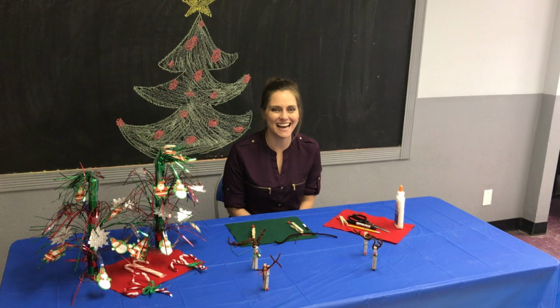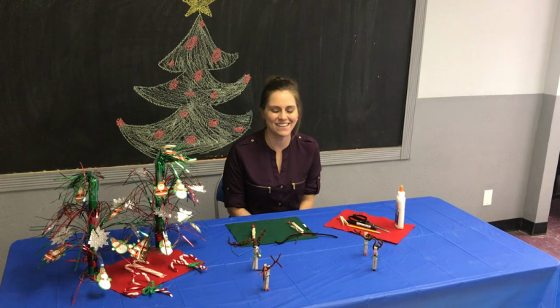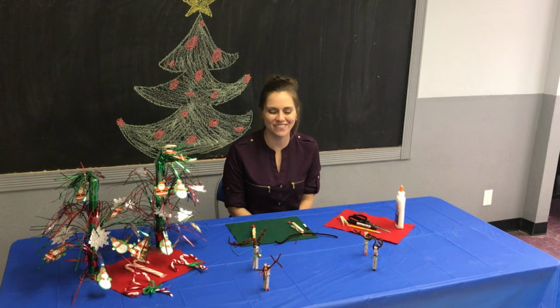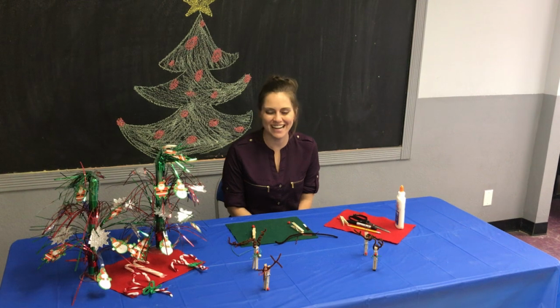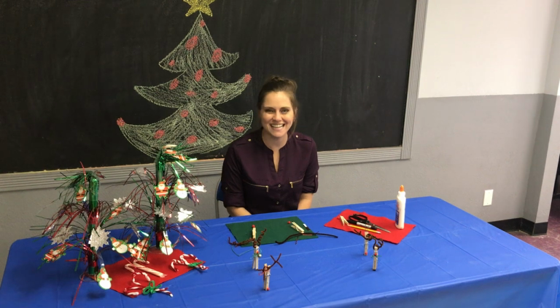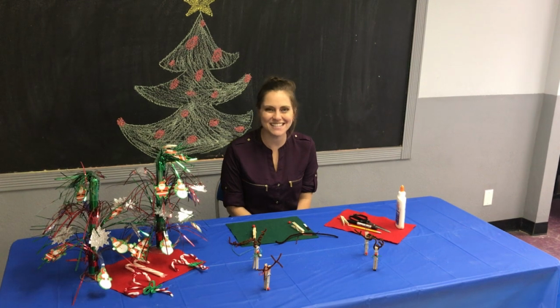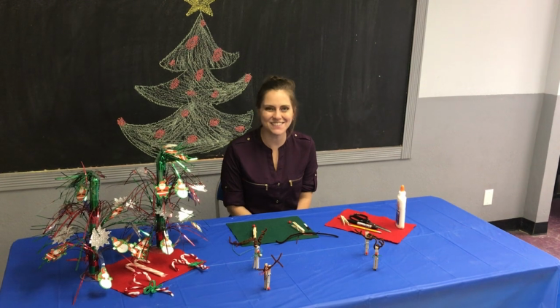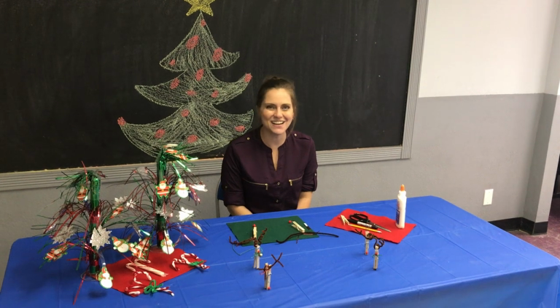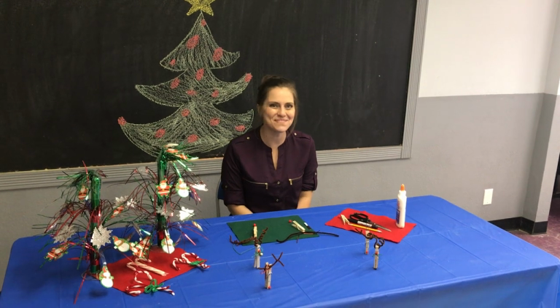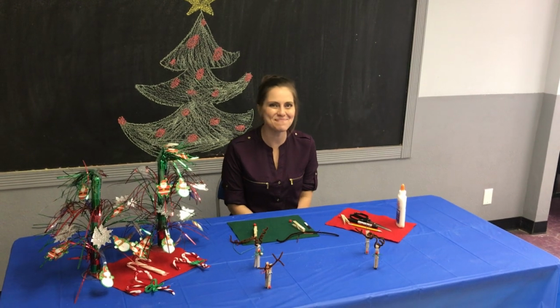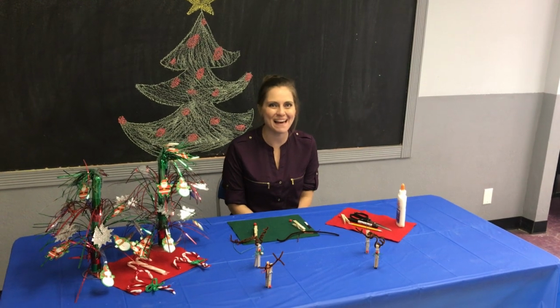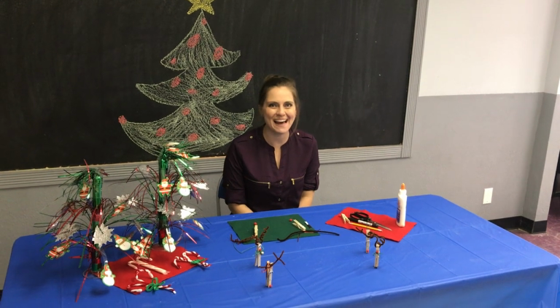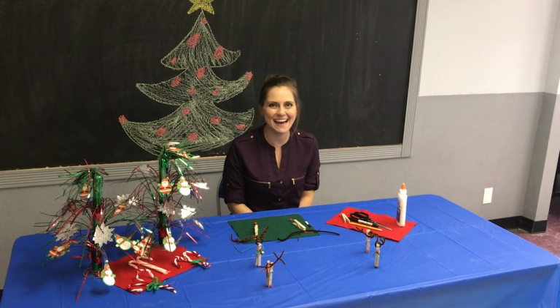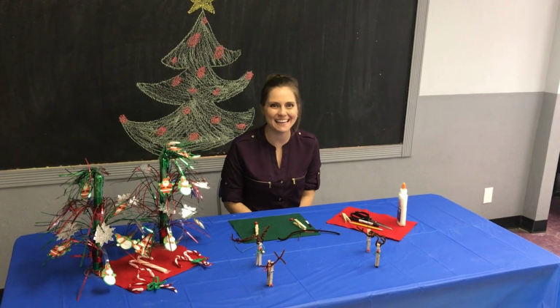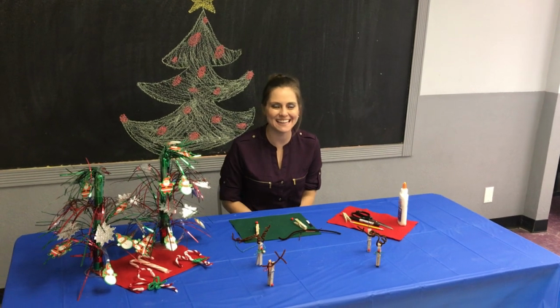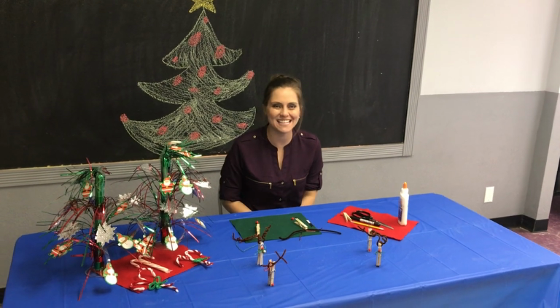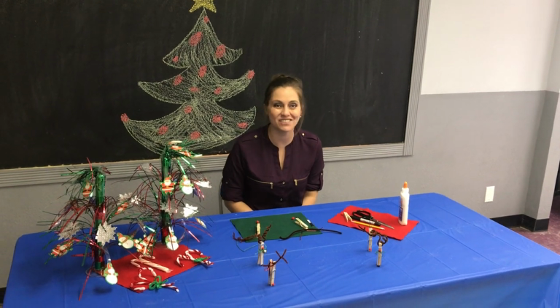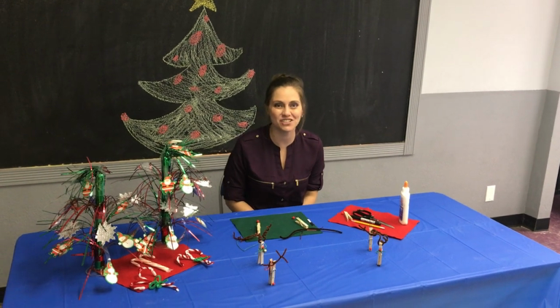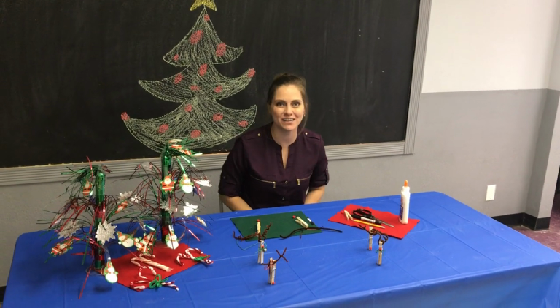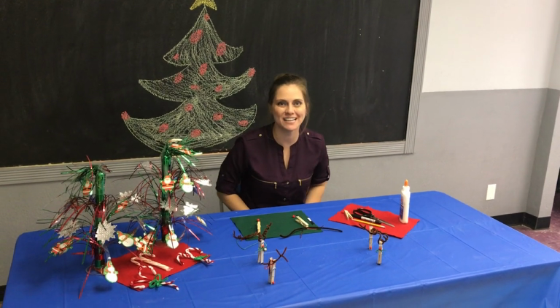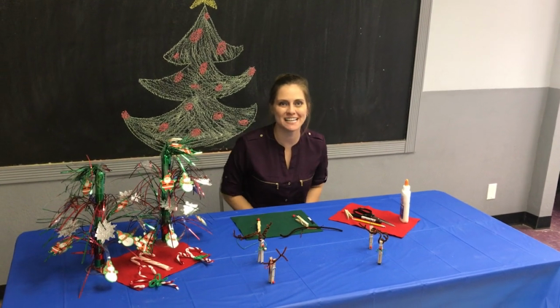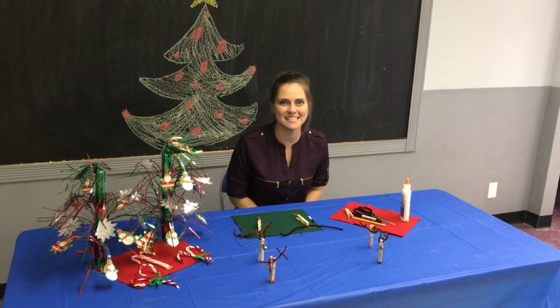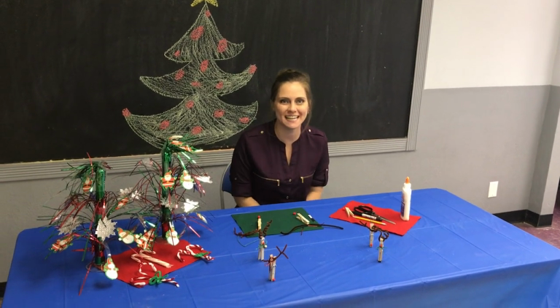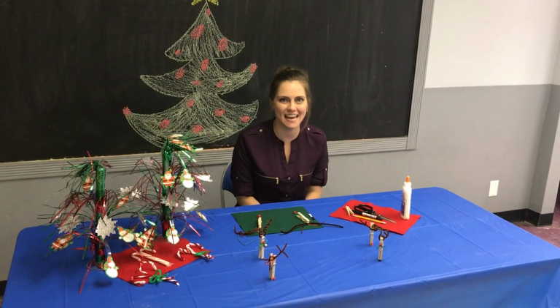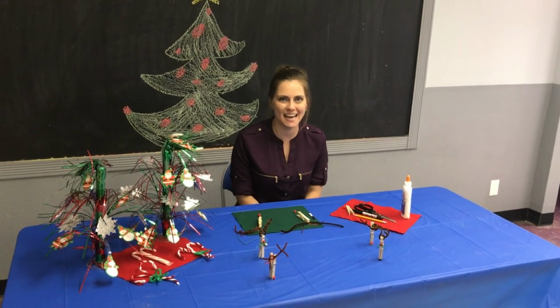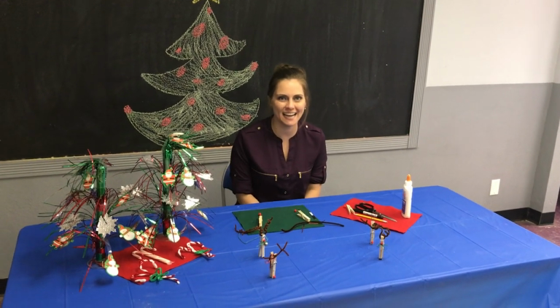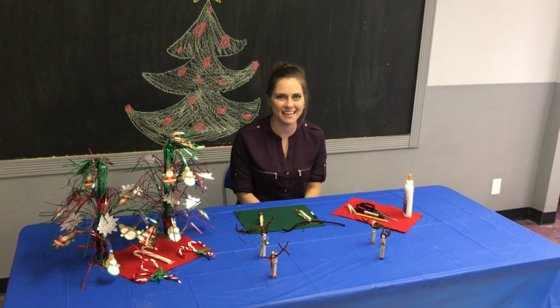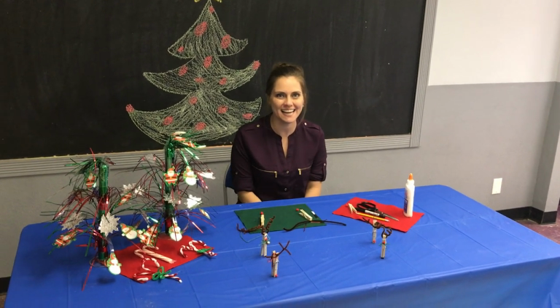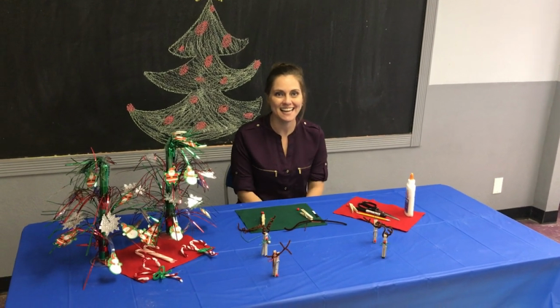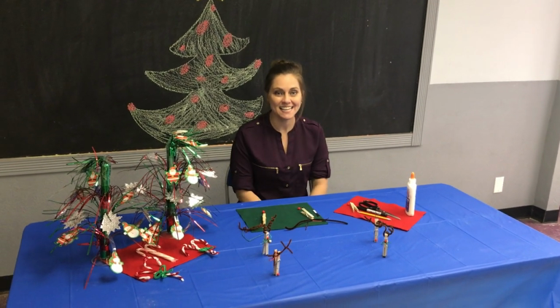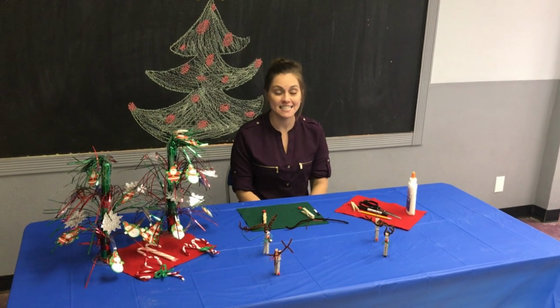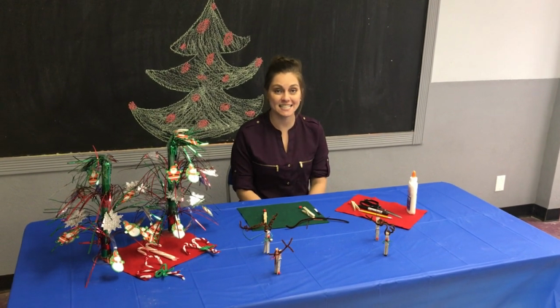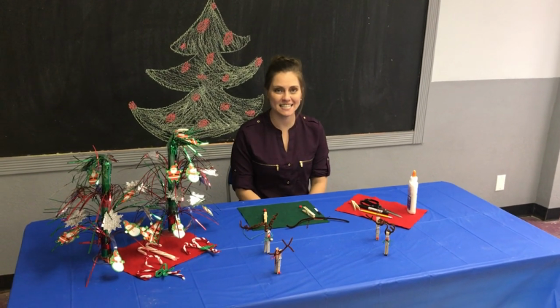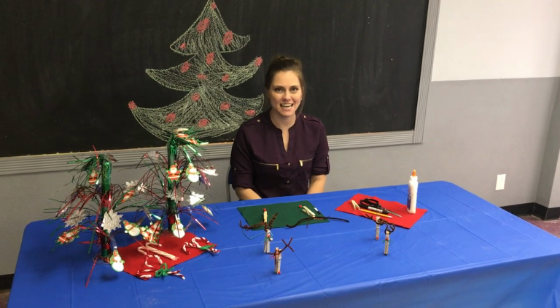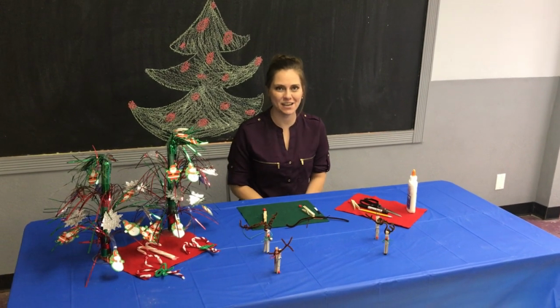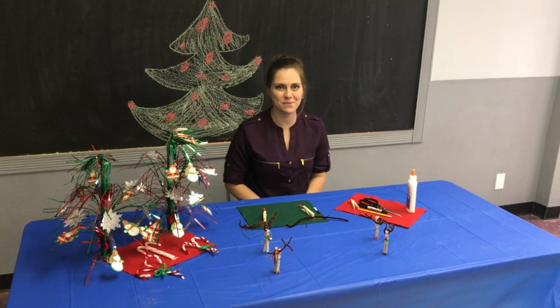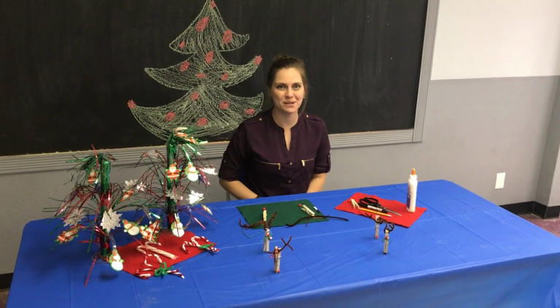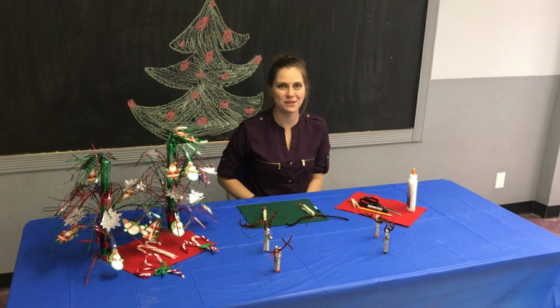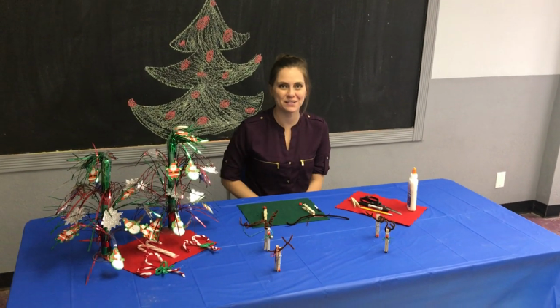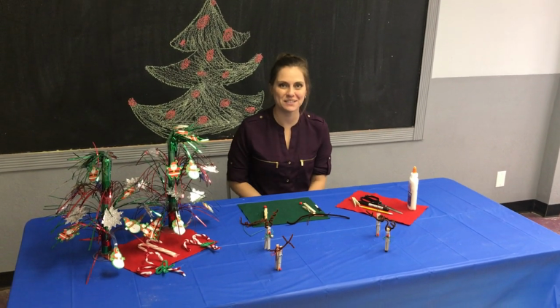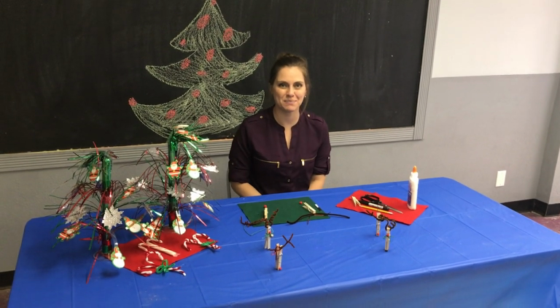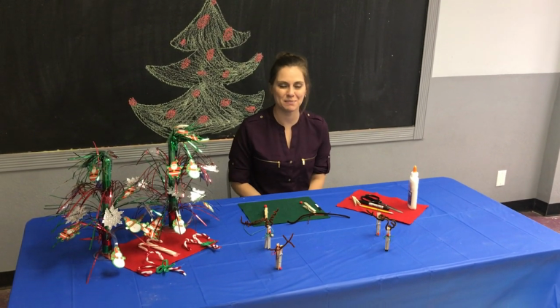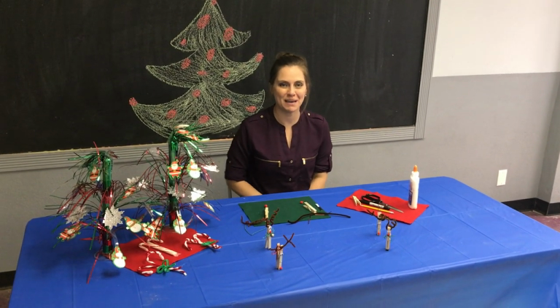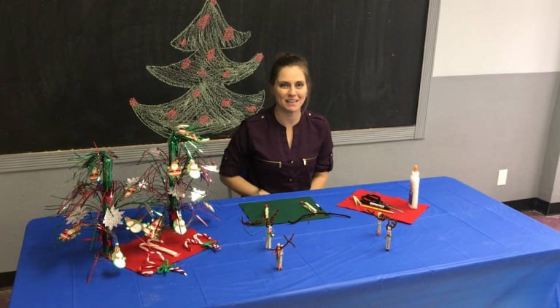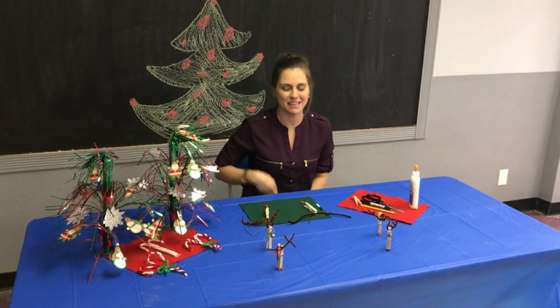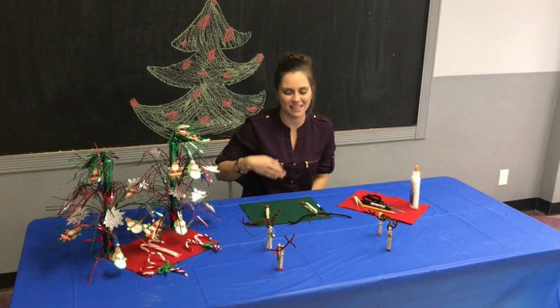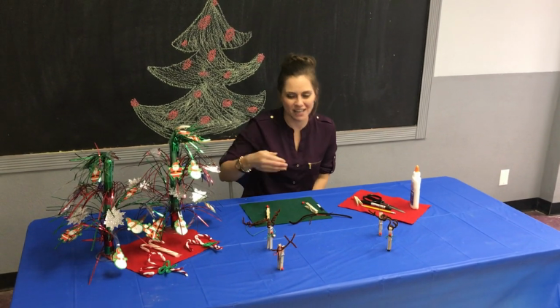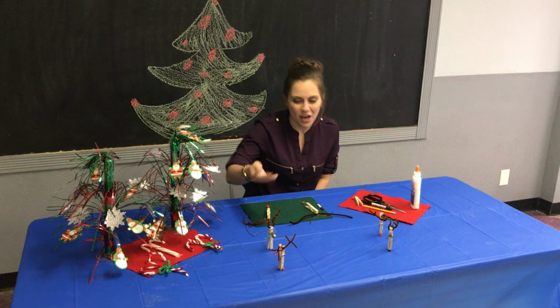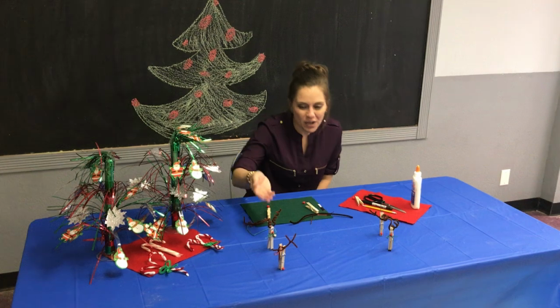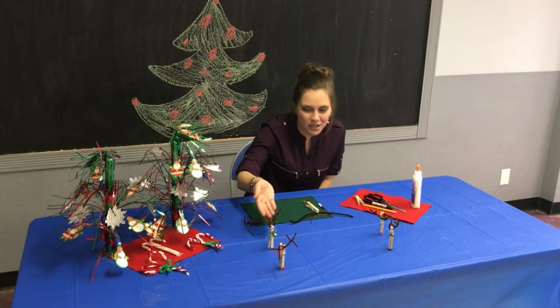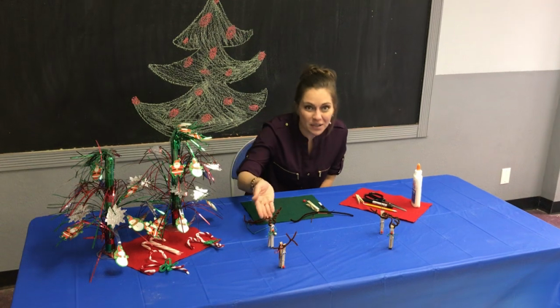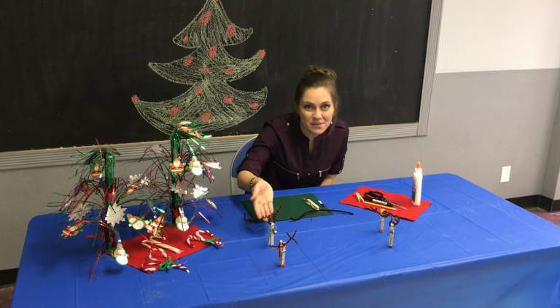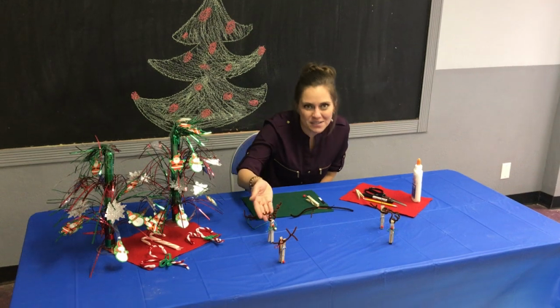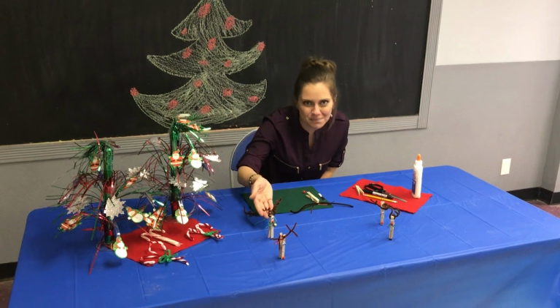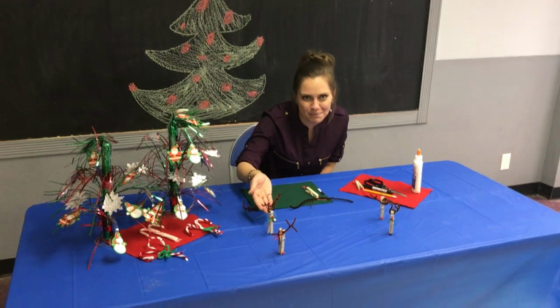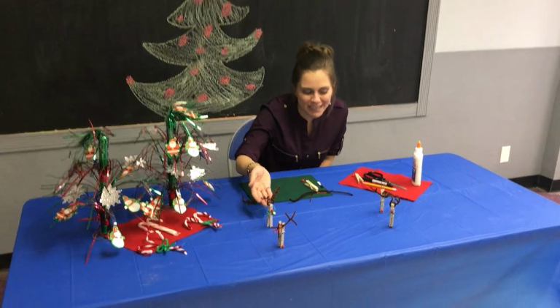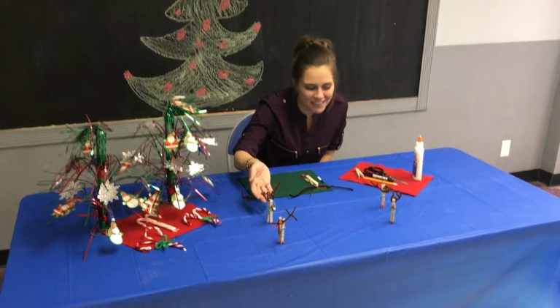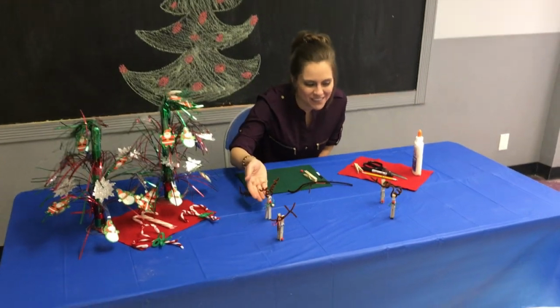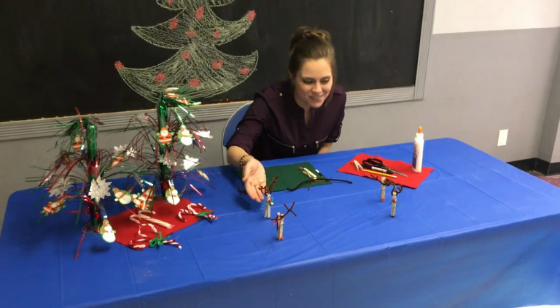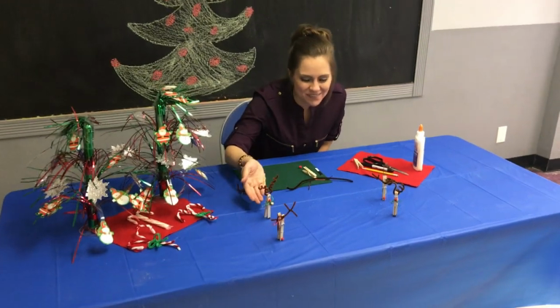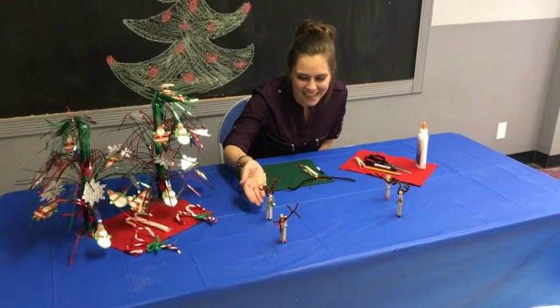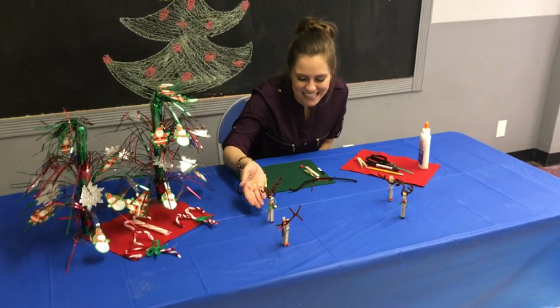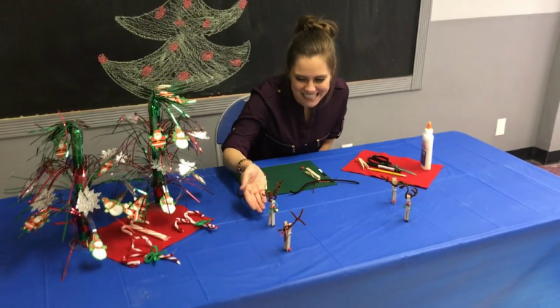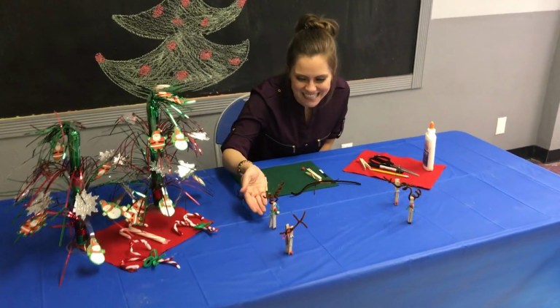Hi friends, welcome back. Thanks for joining us again. Today we are going to be making clothespin reindeer.